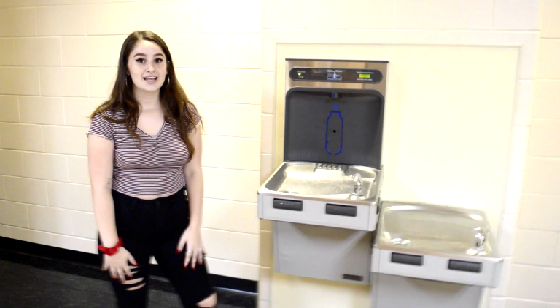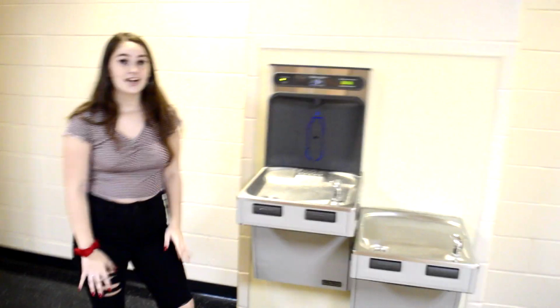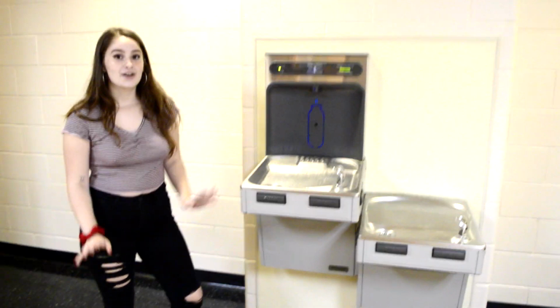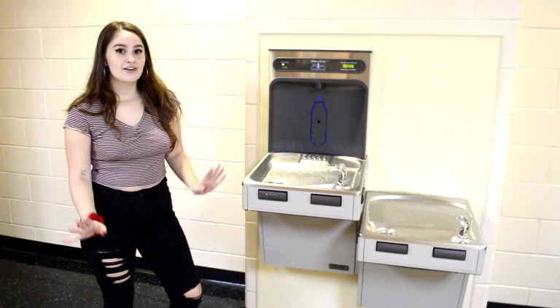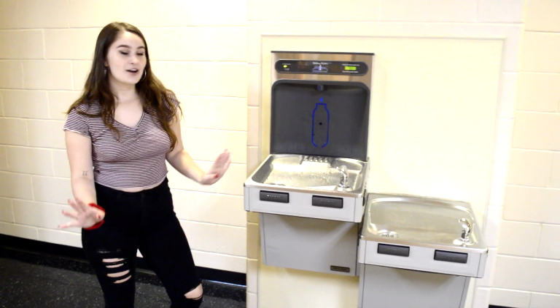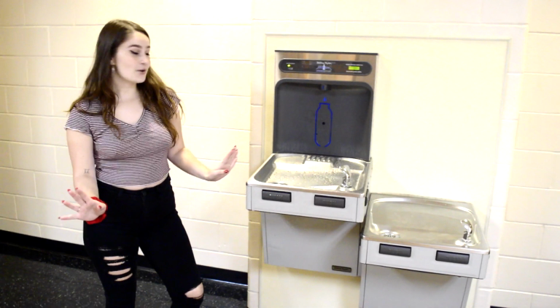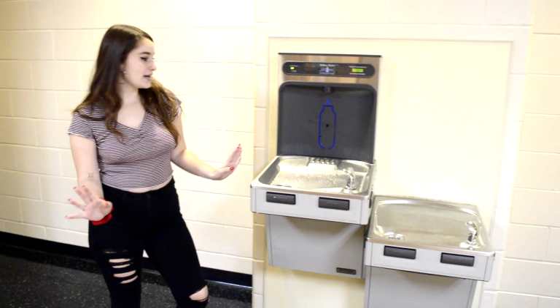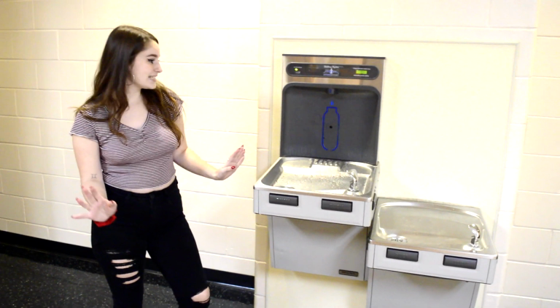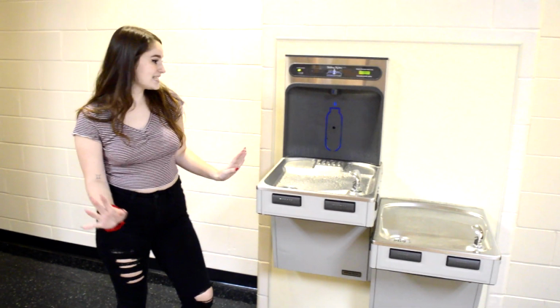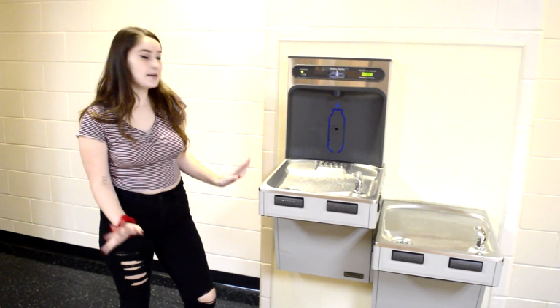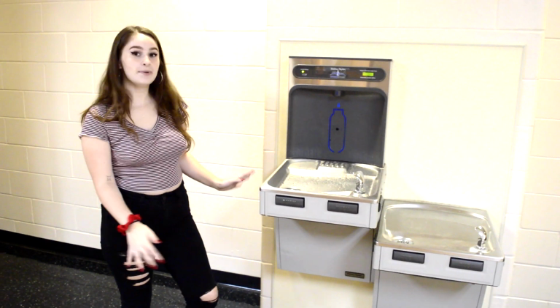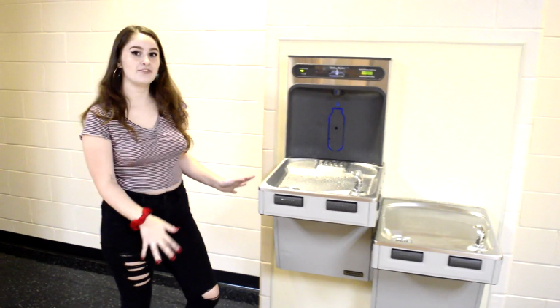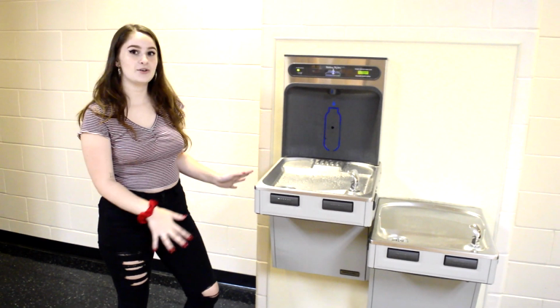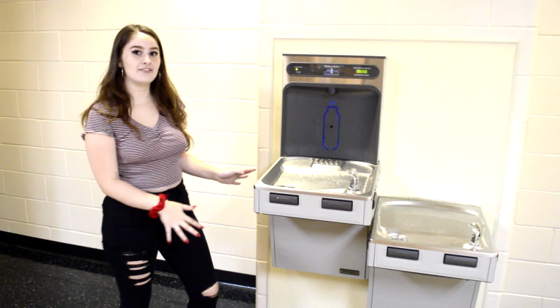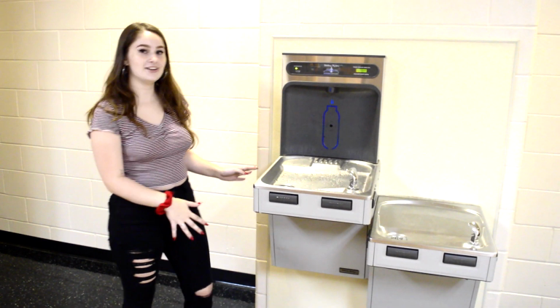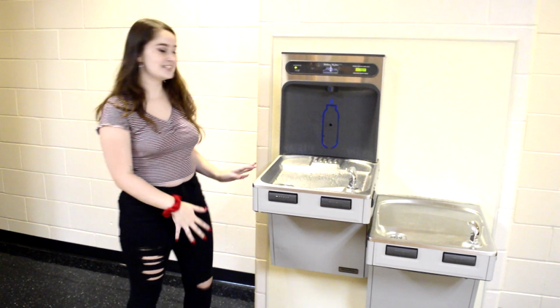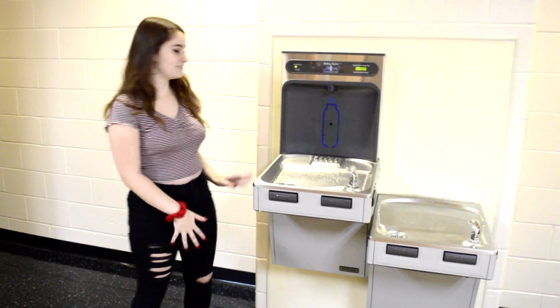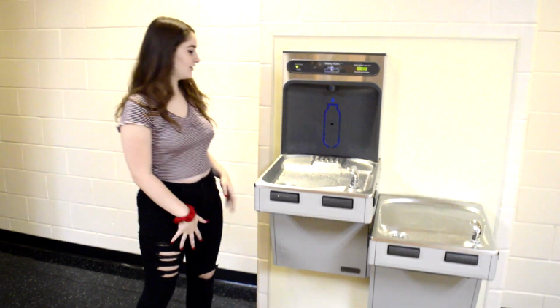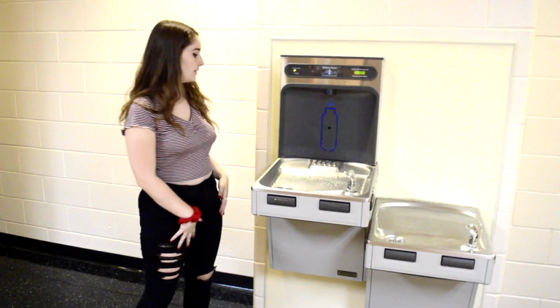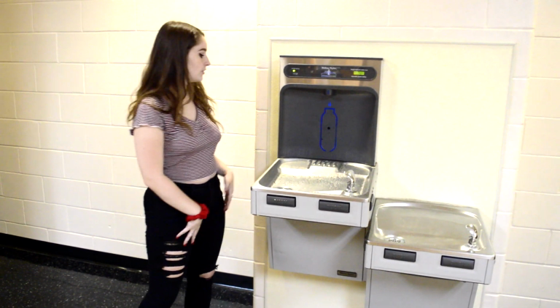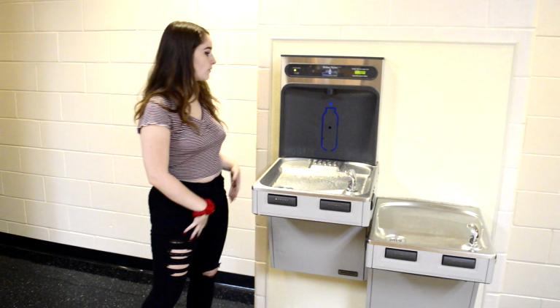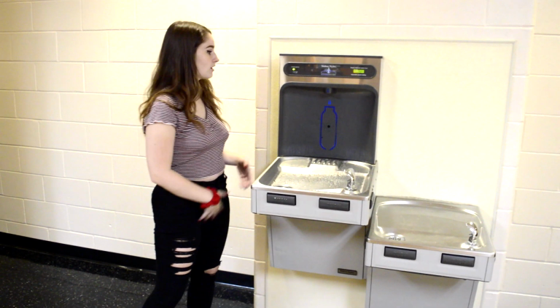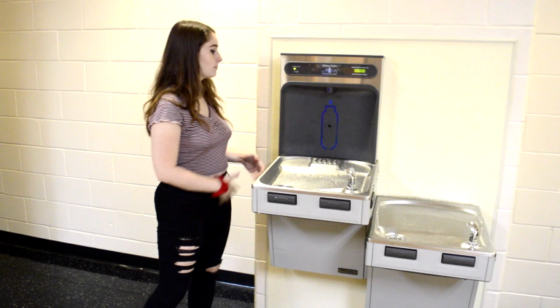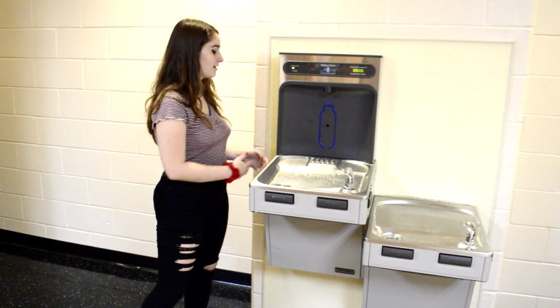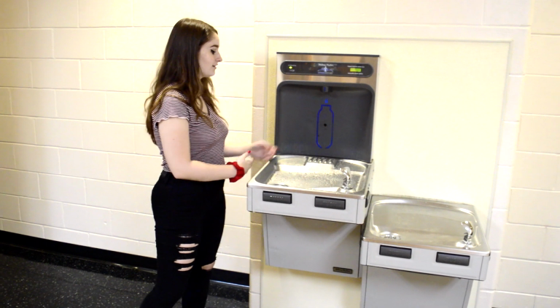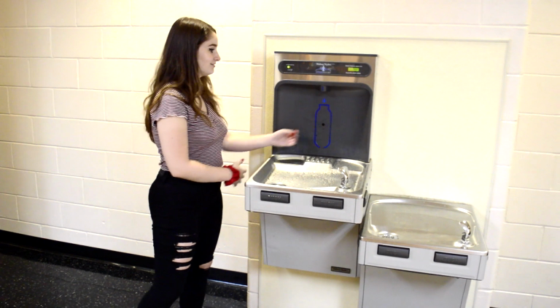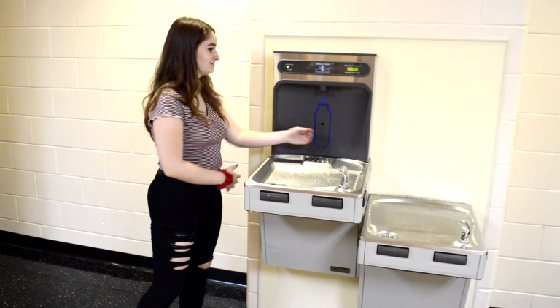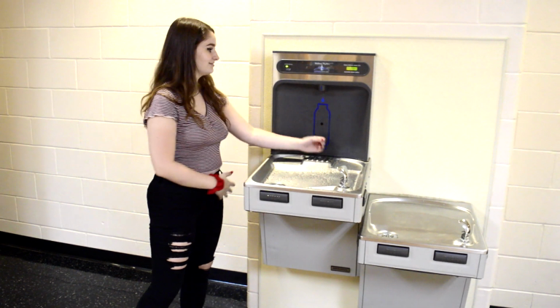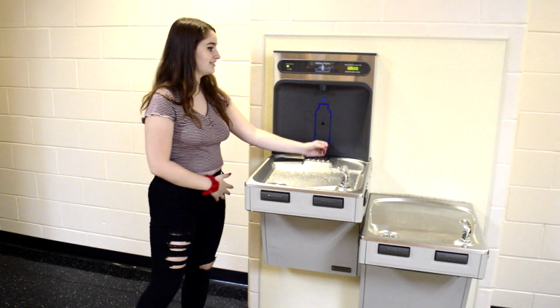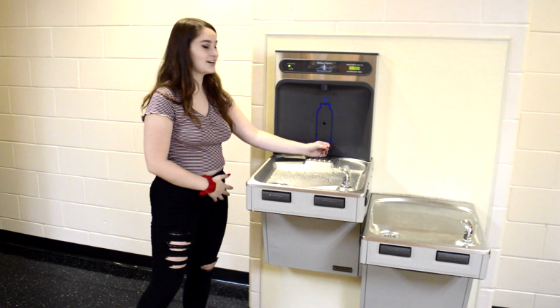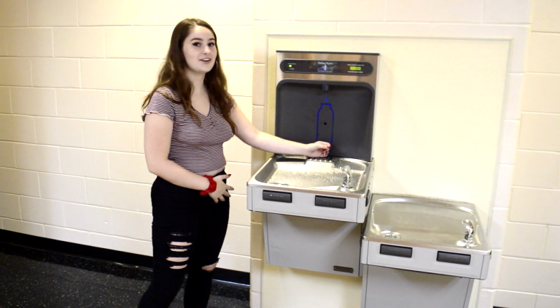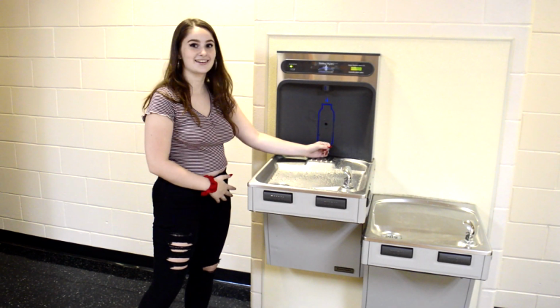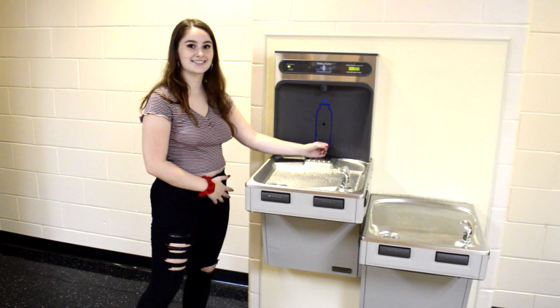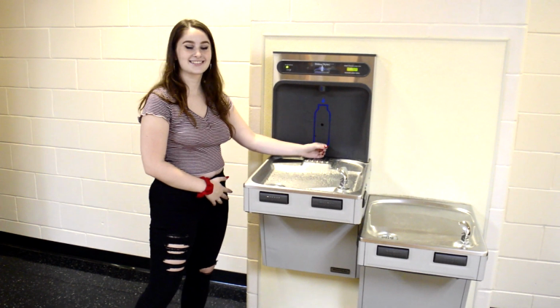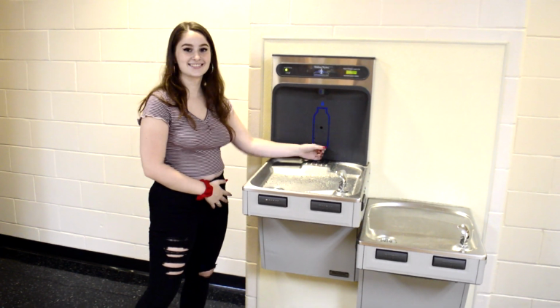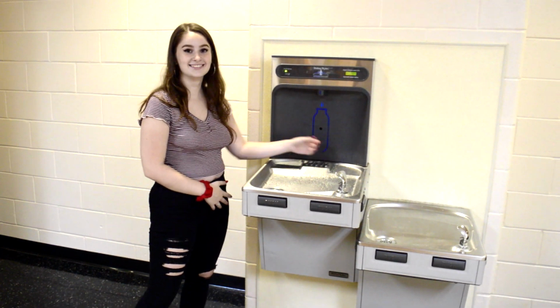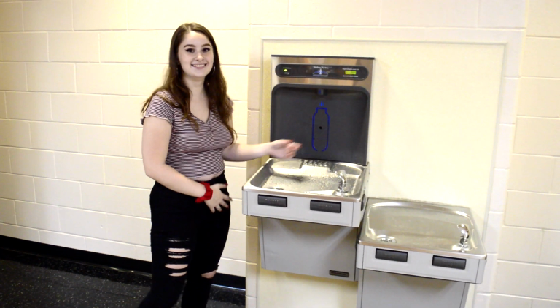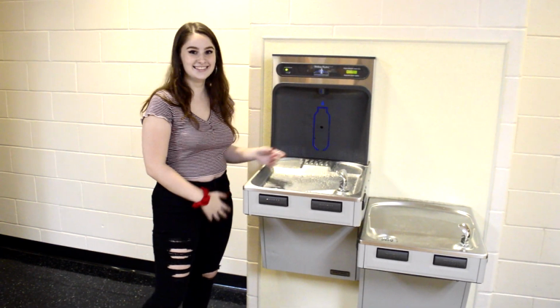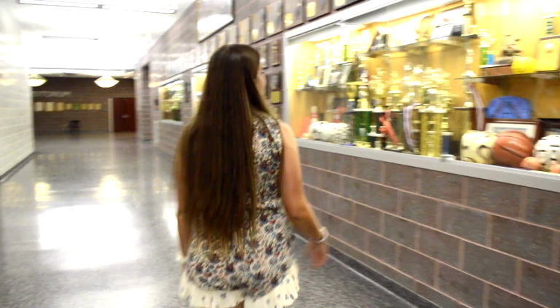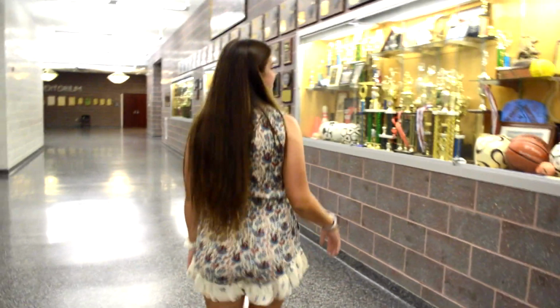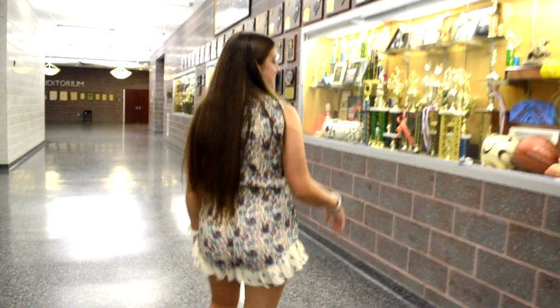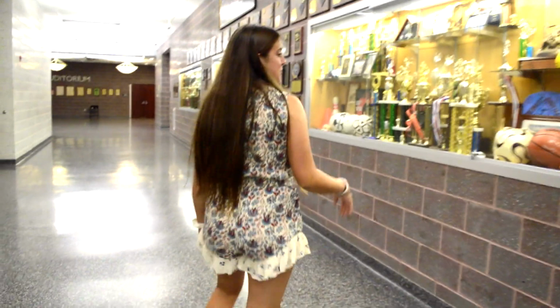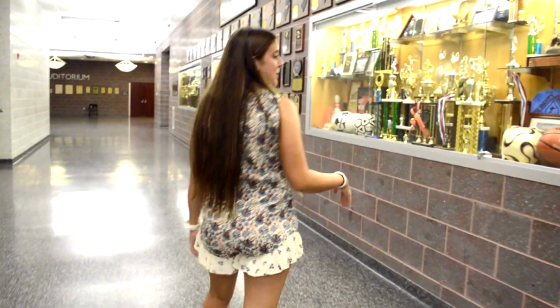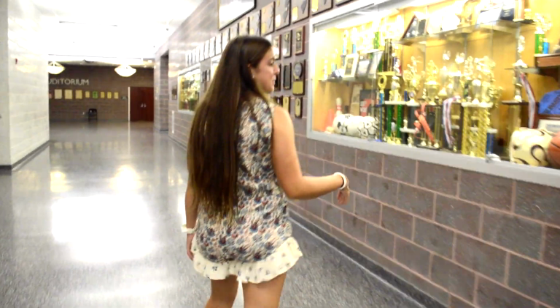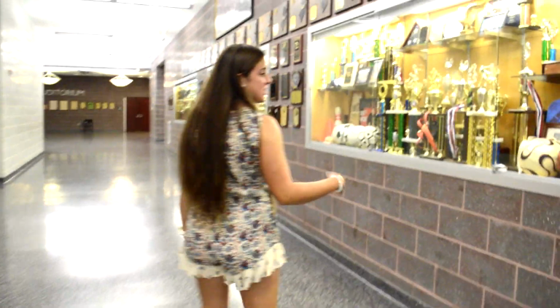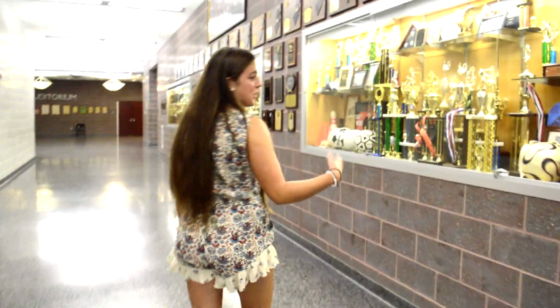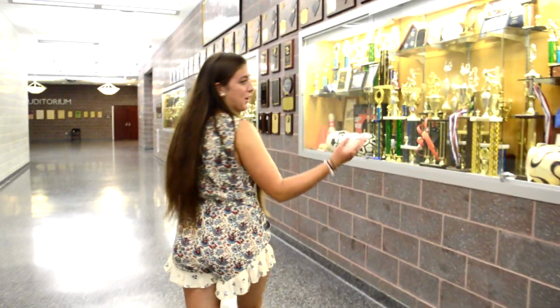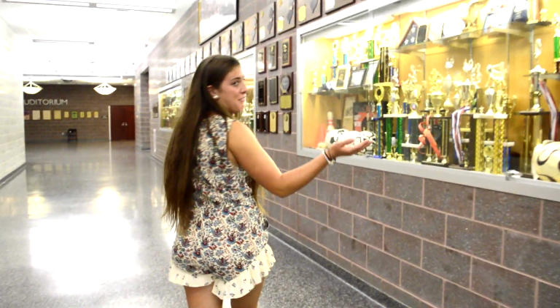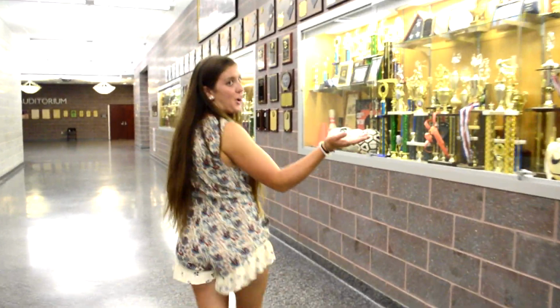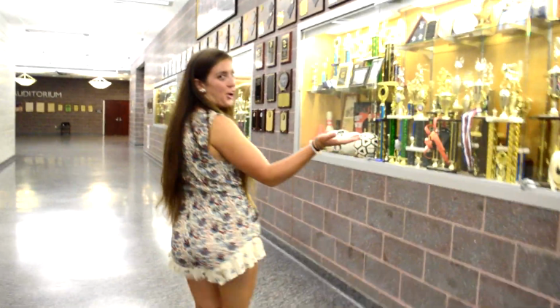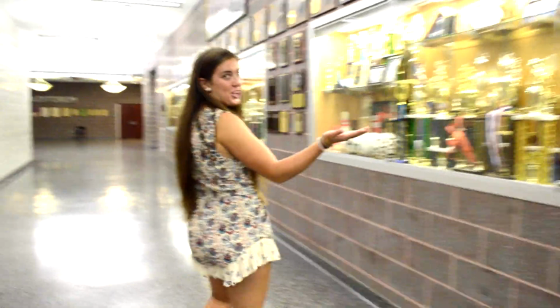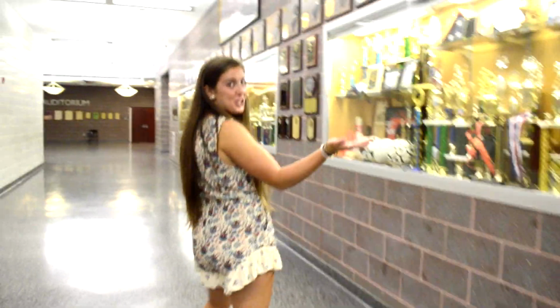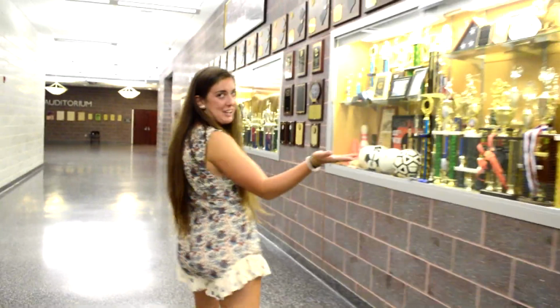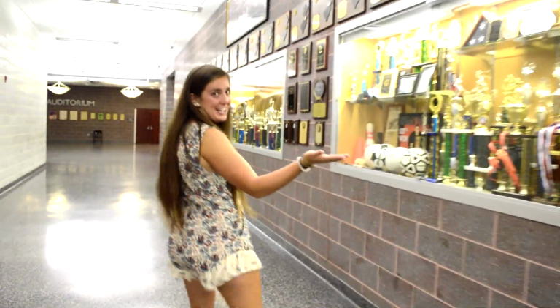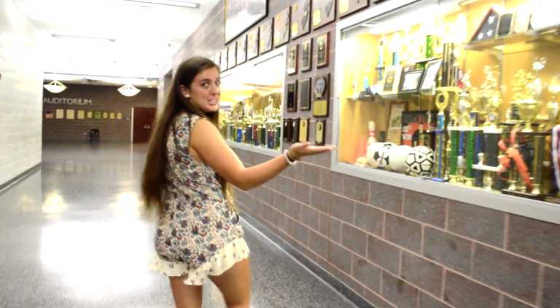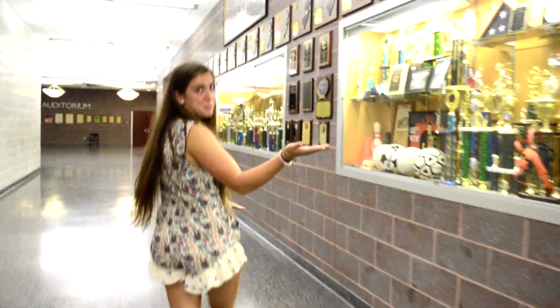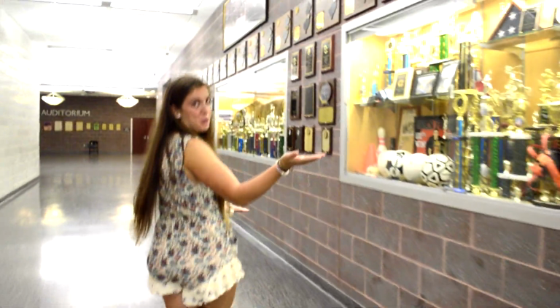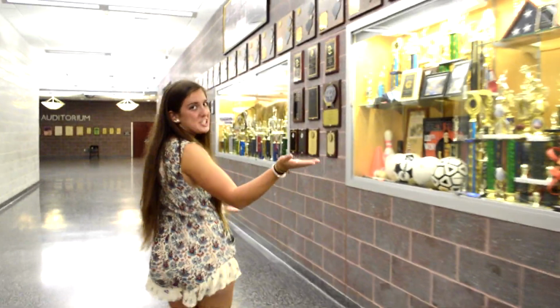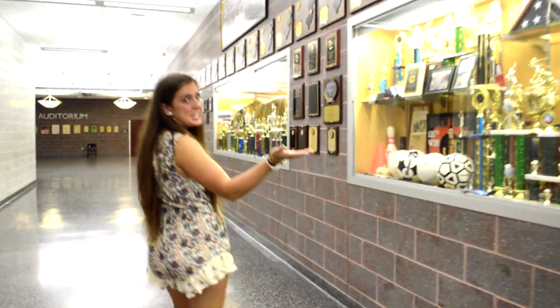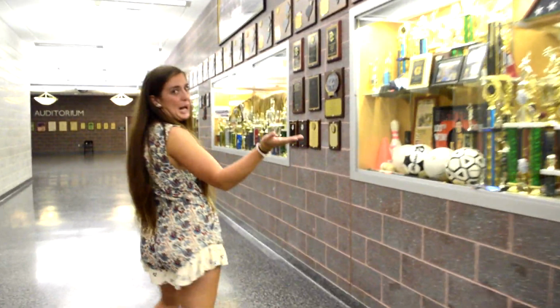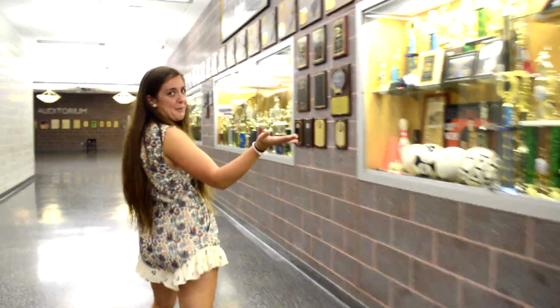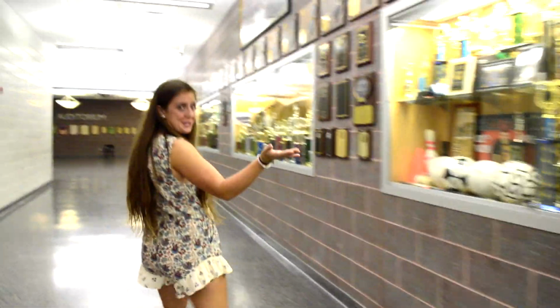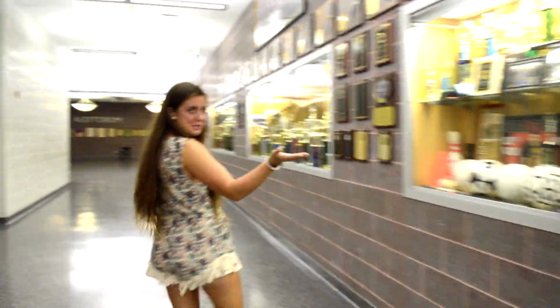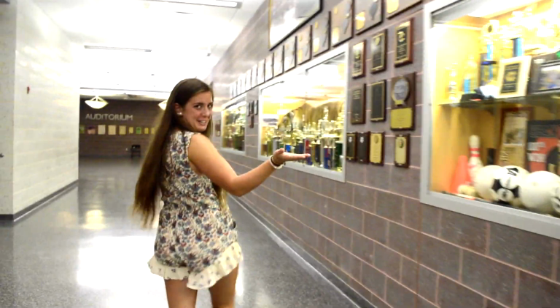A quick tip: if you ever need to fill up your water bottle, here it is. This is where we show off all our great sports accomplishments.